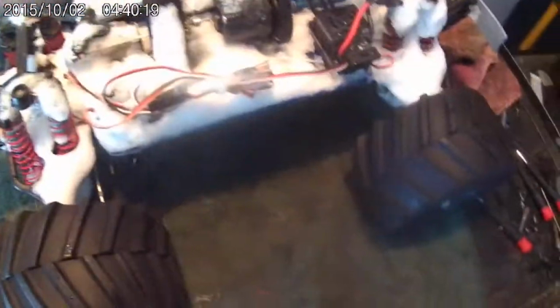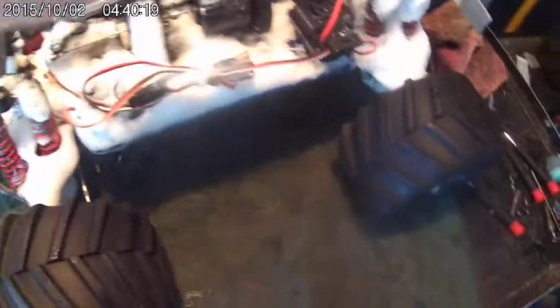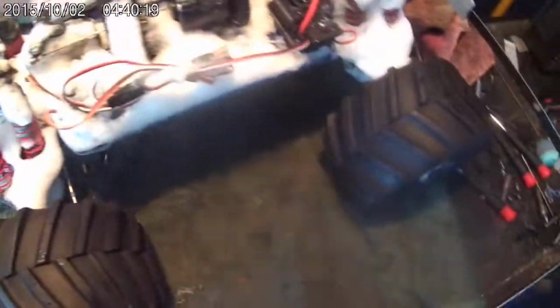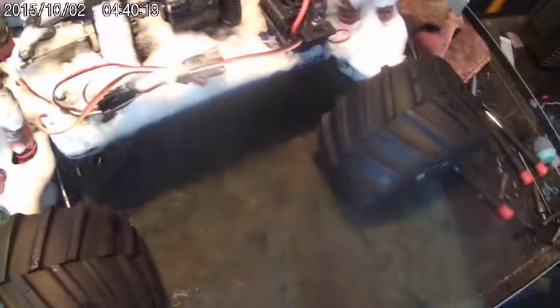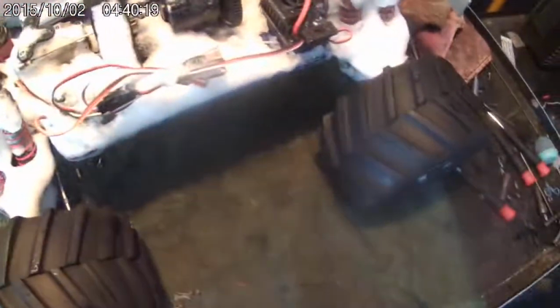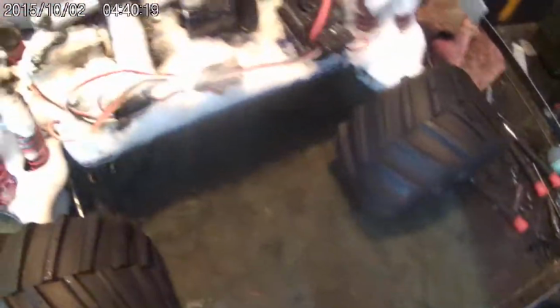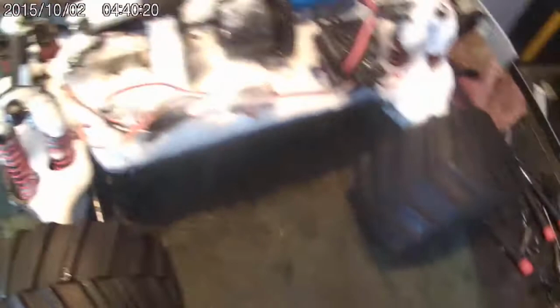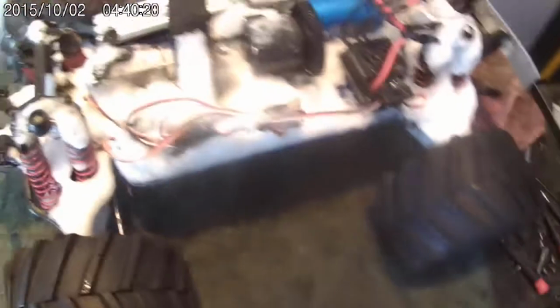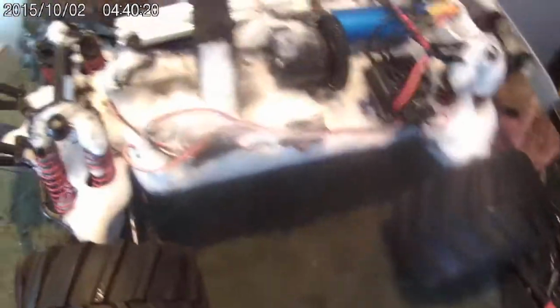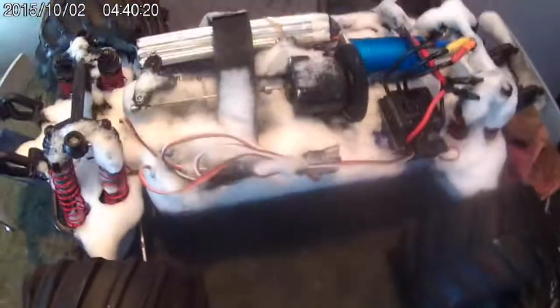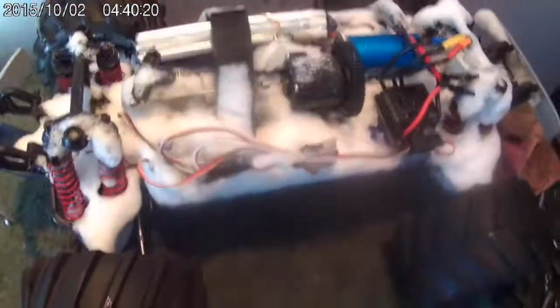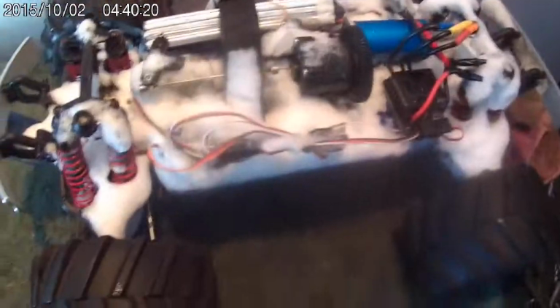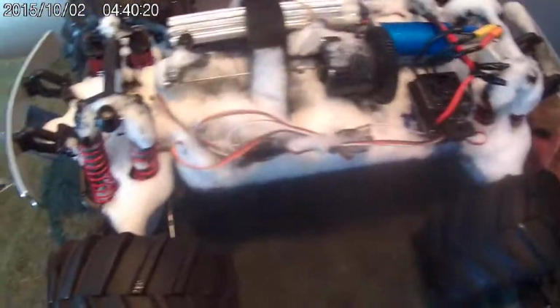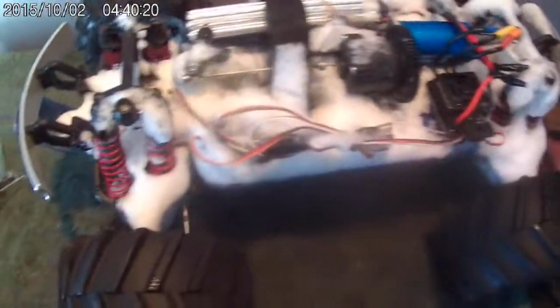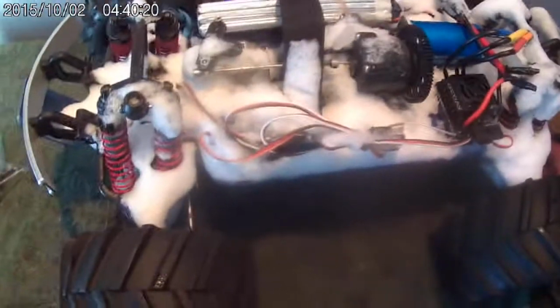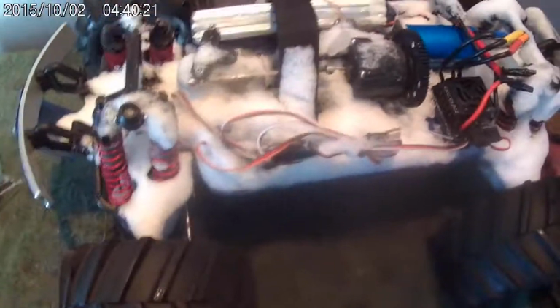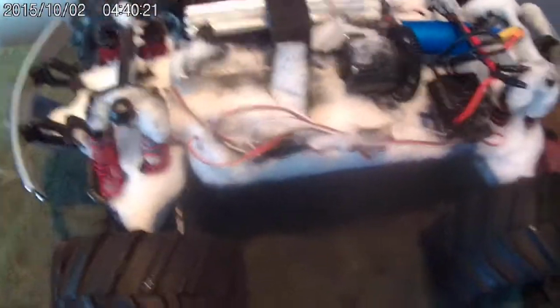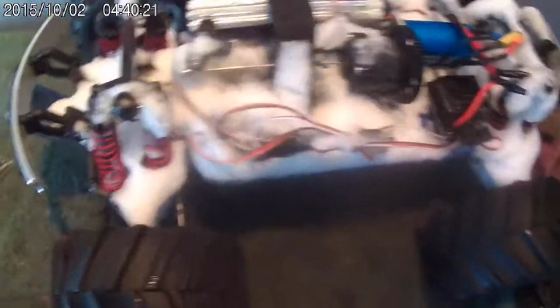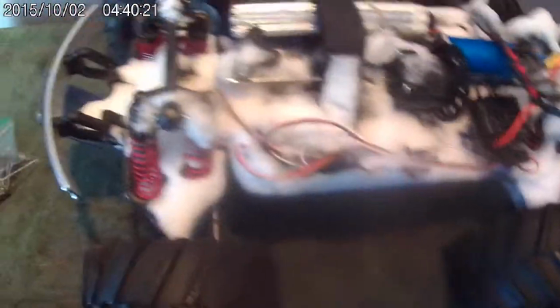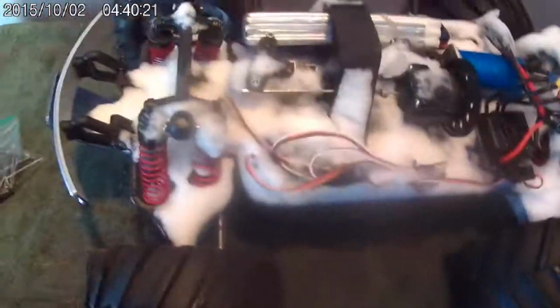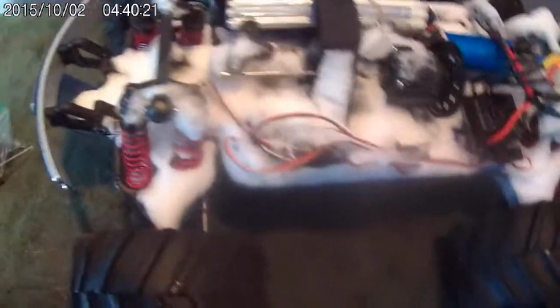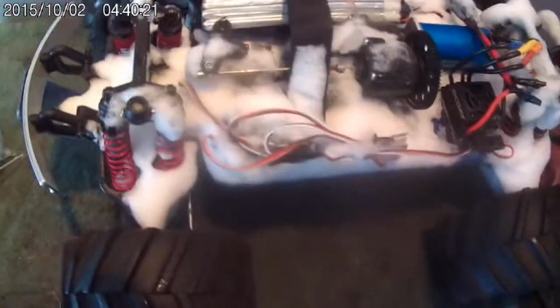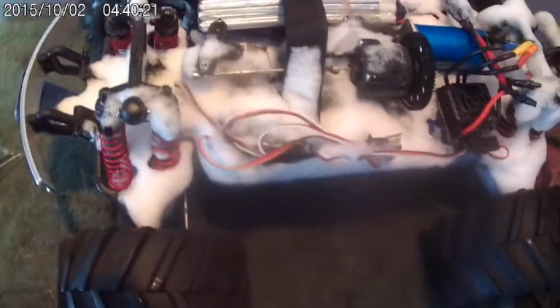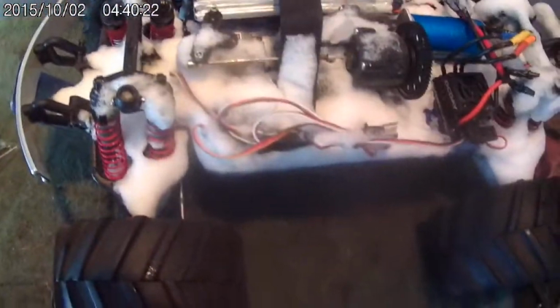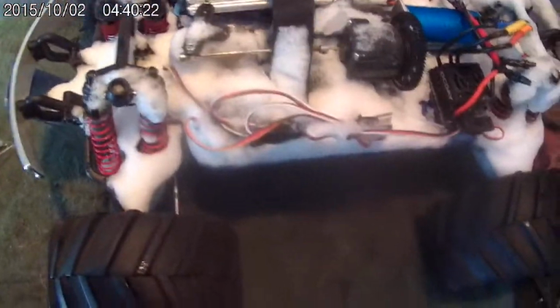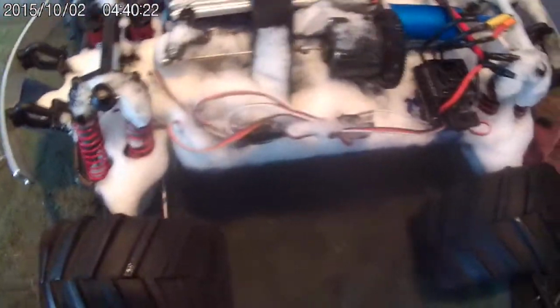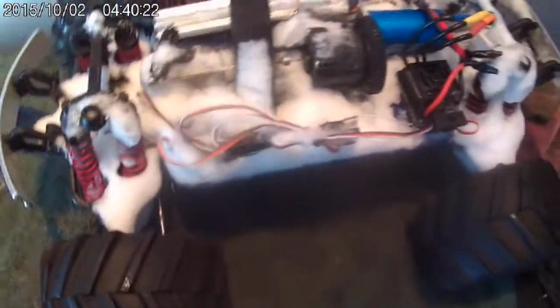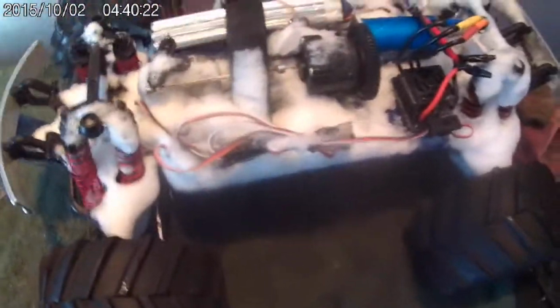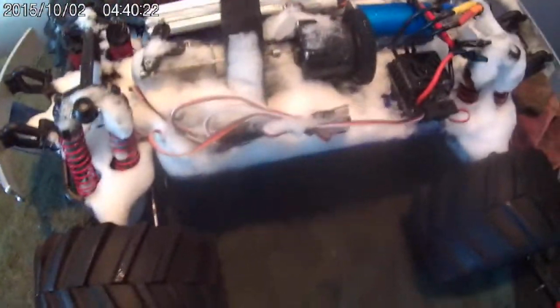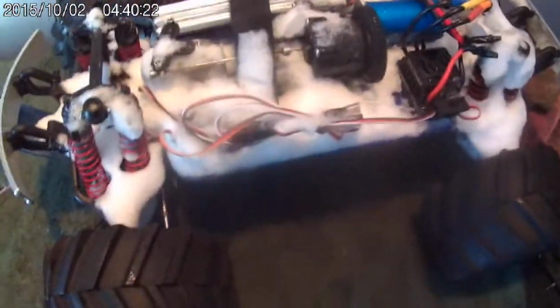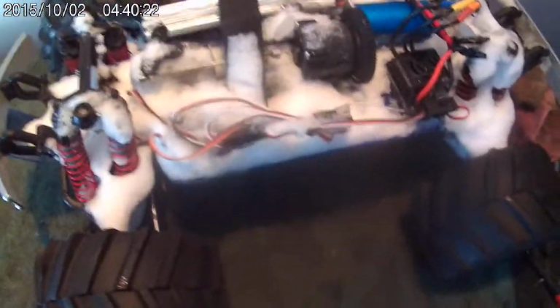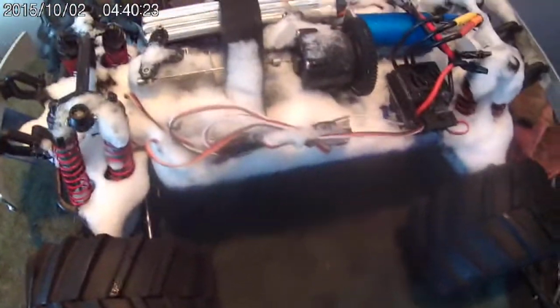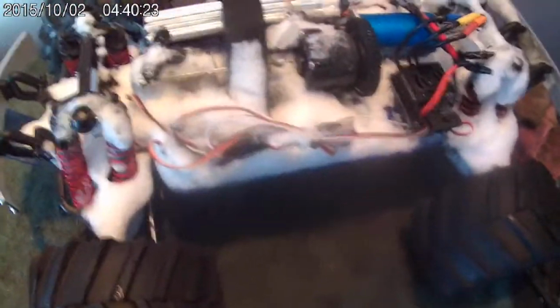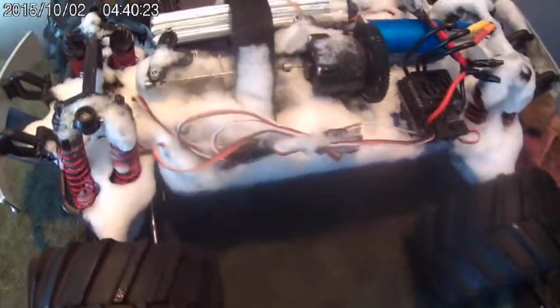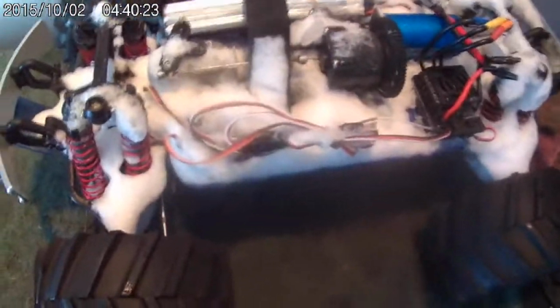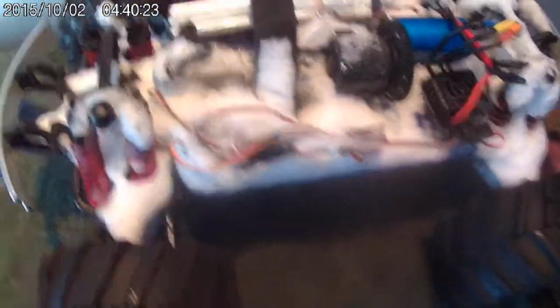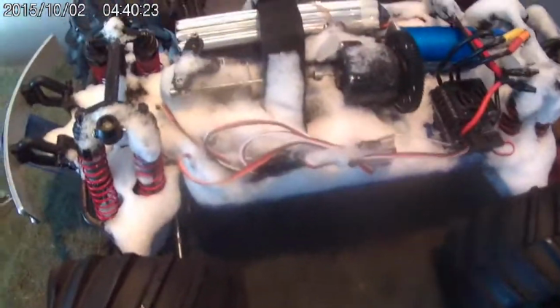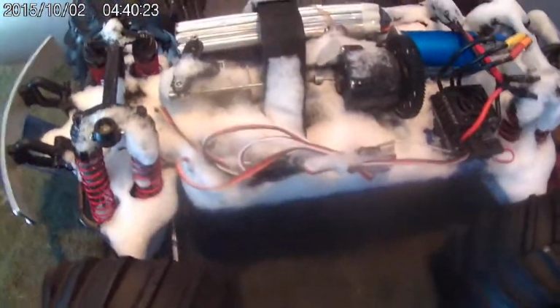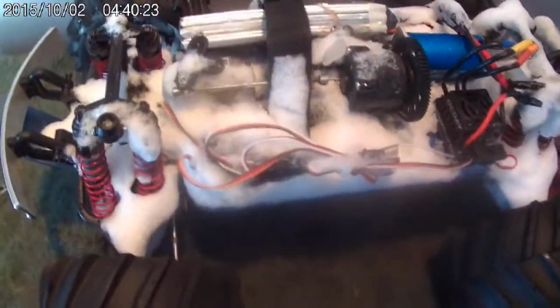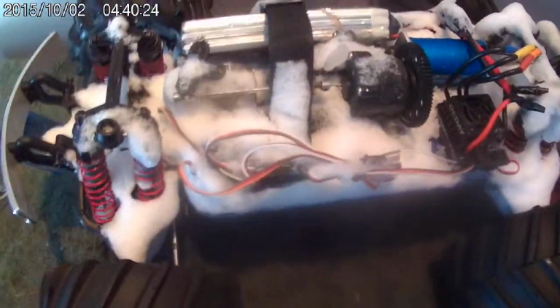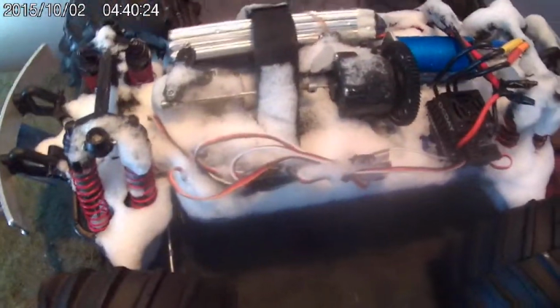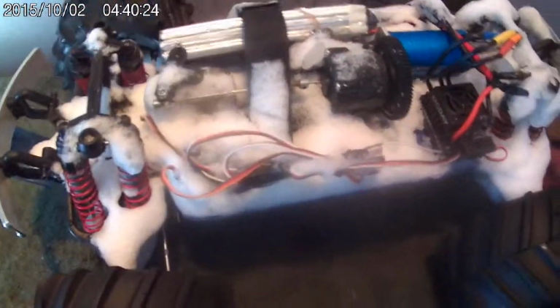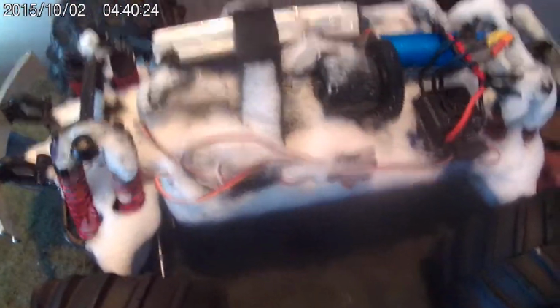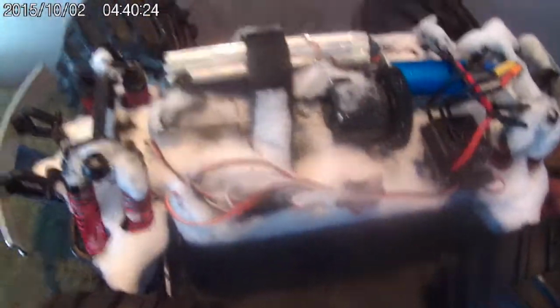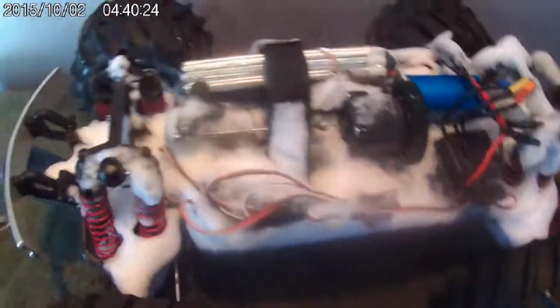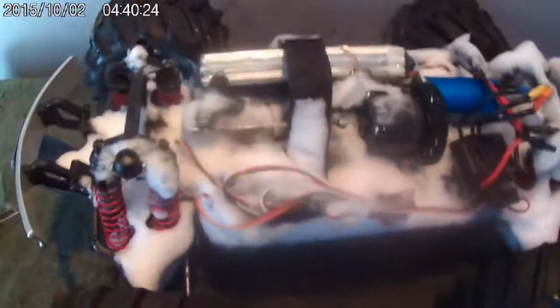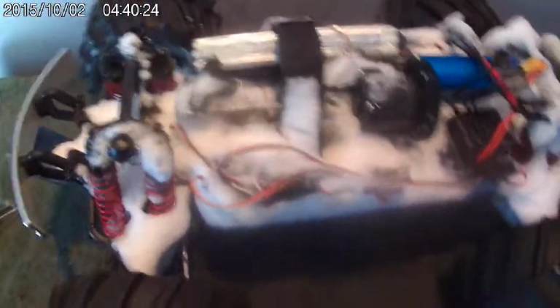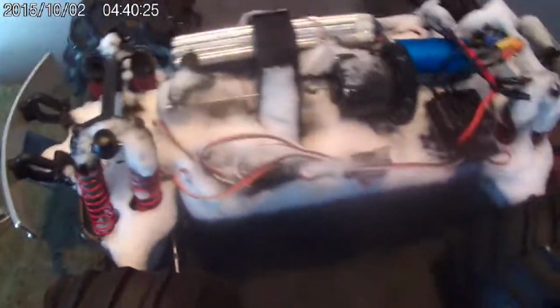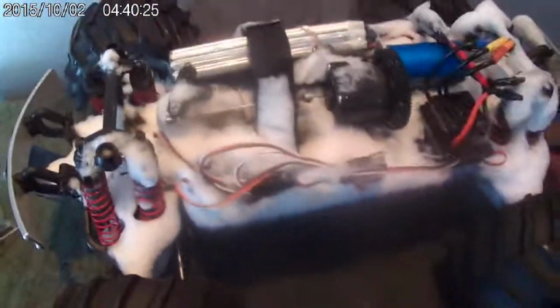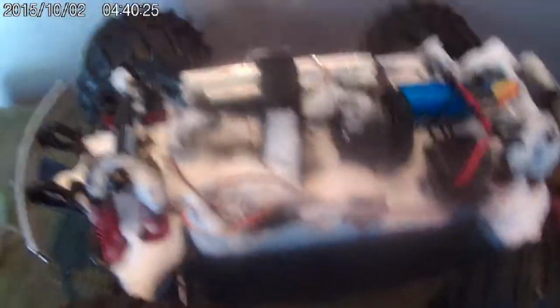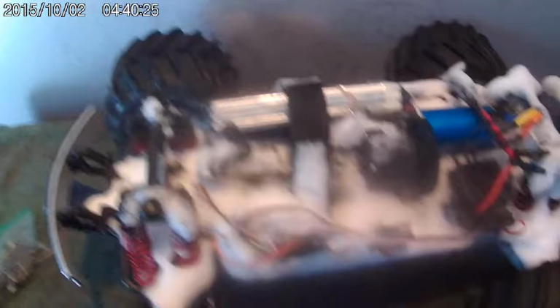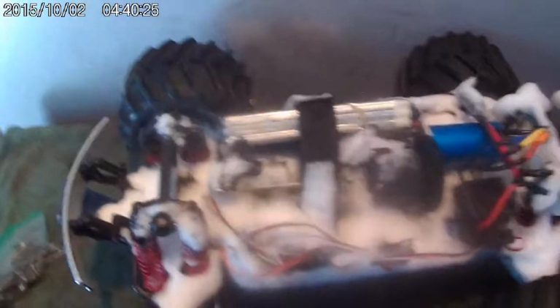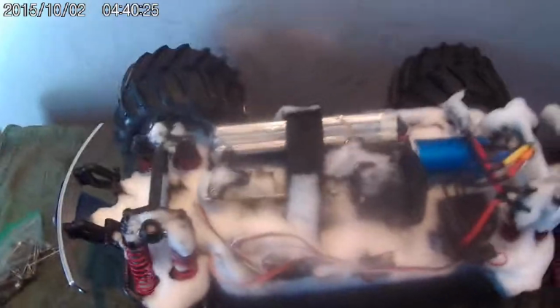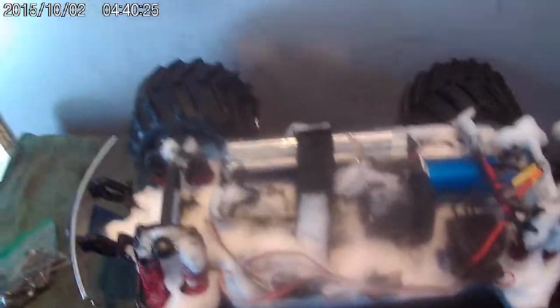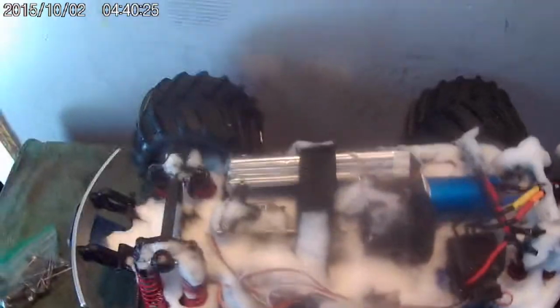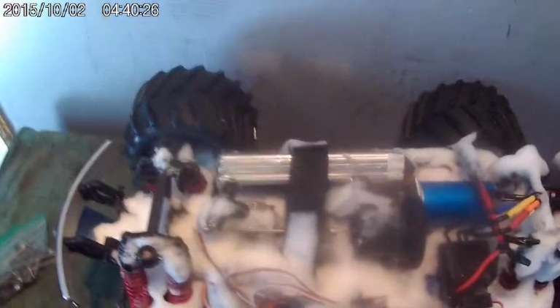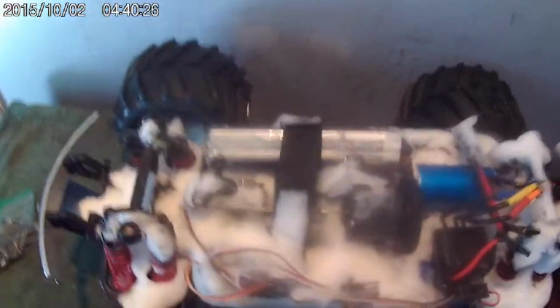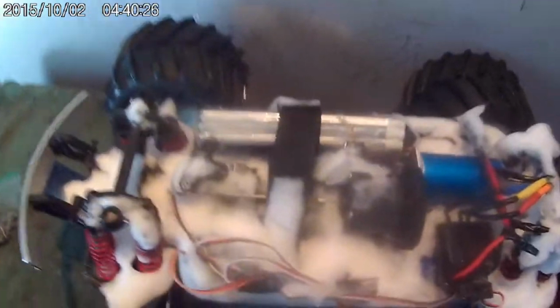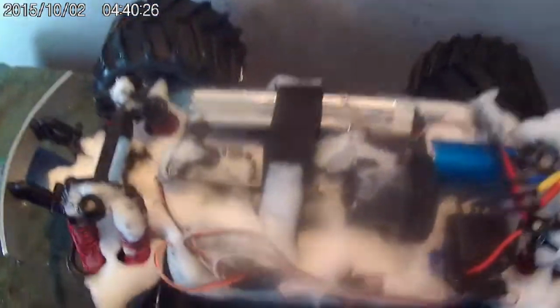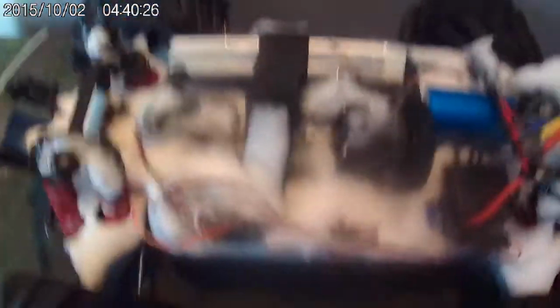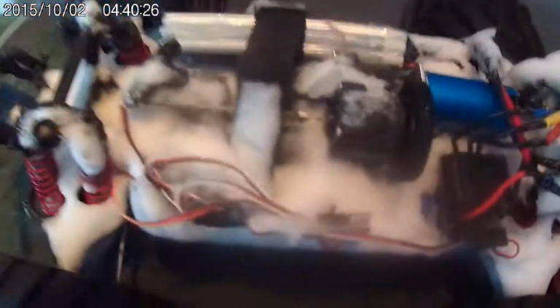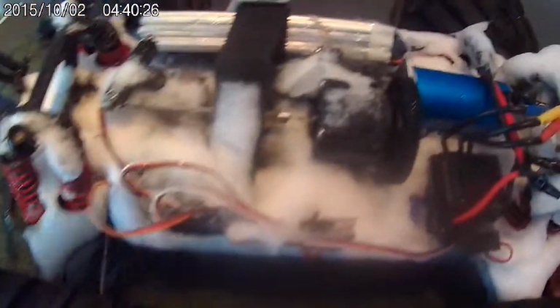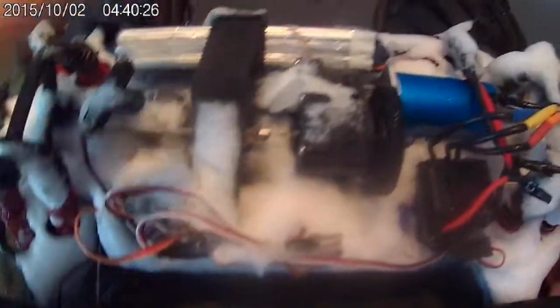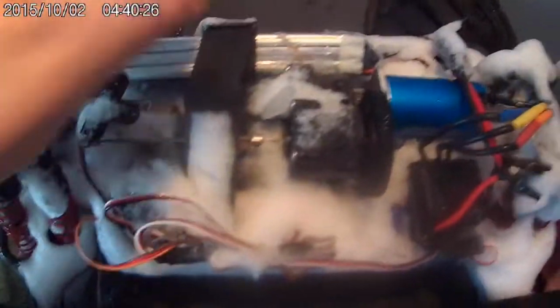I didn't have any issues. Reverse worked, forward worked, plenty of power. Ran it on 3S LiPo the whole time.